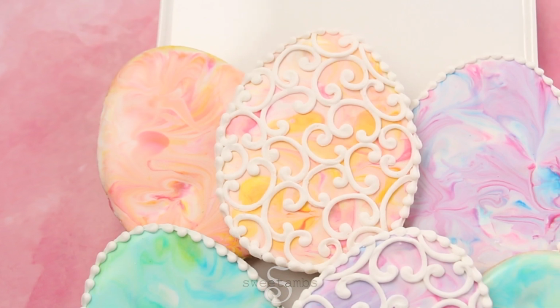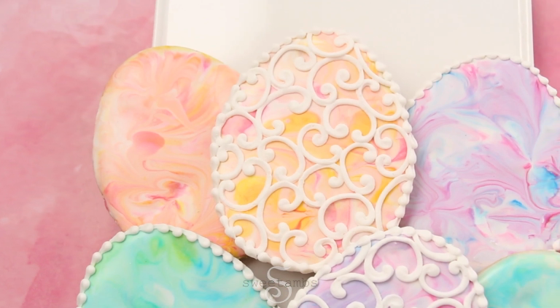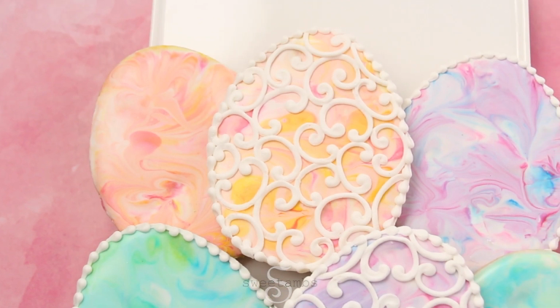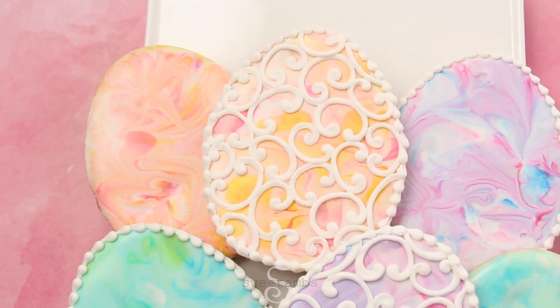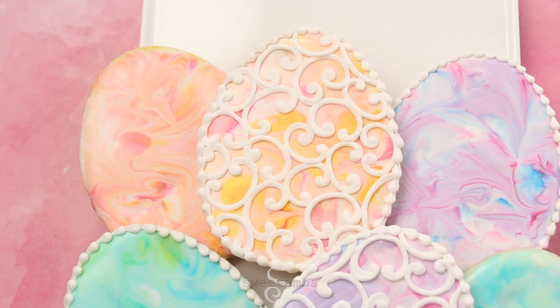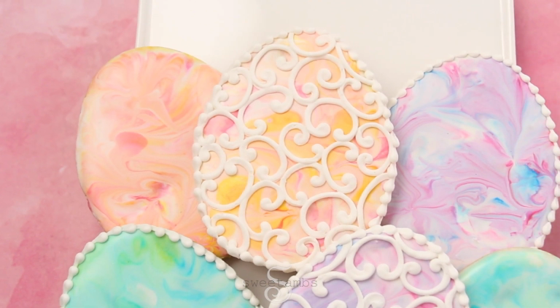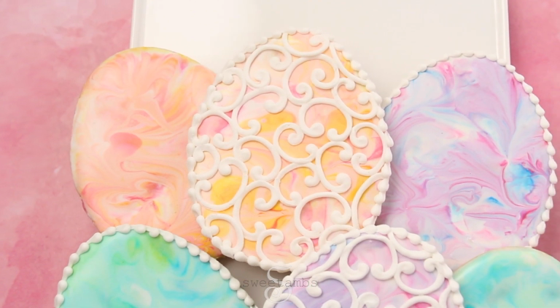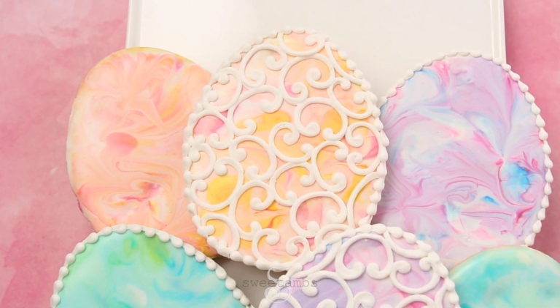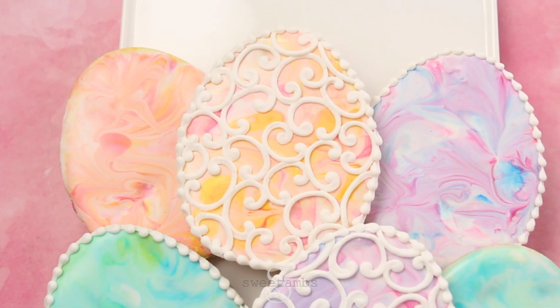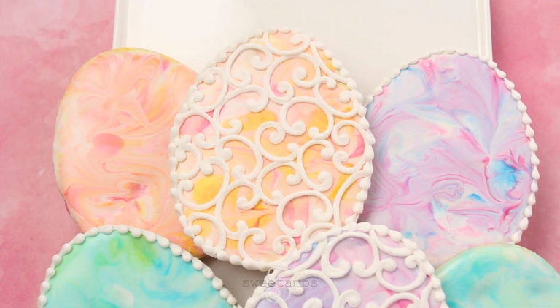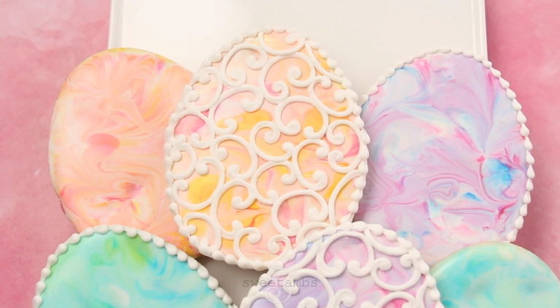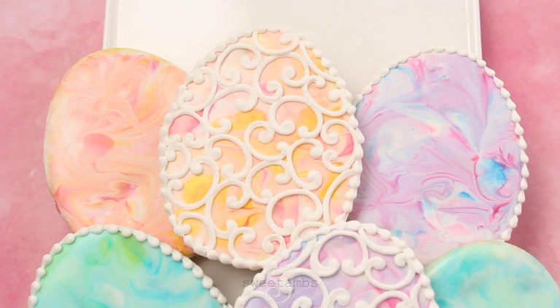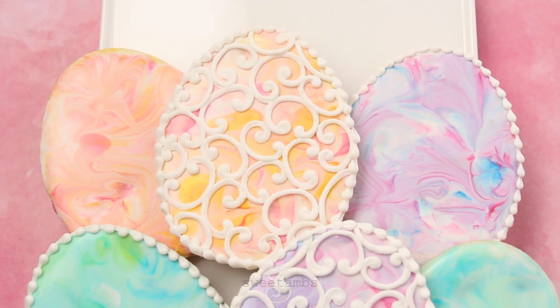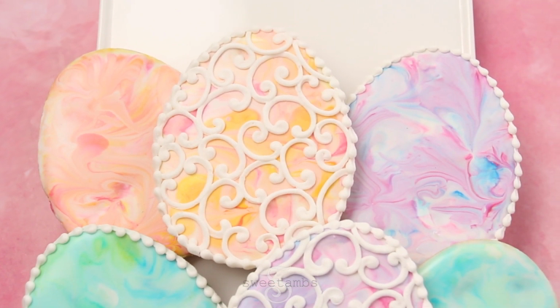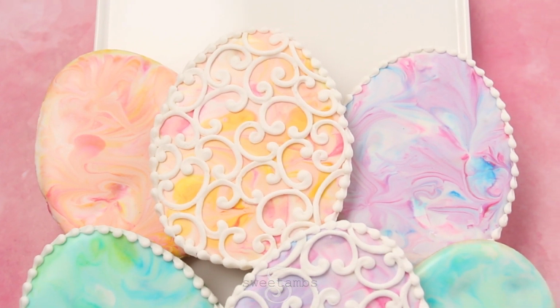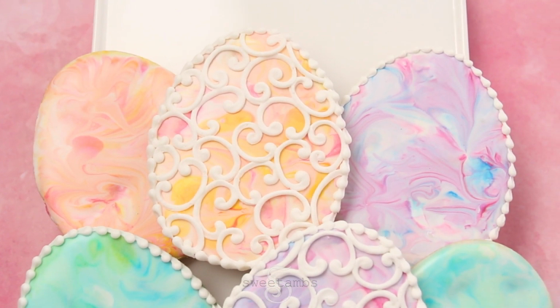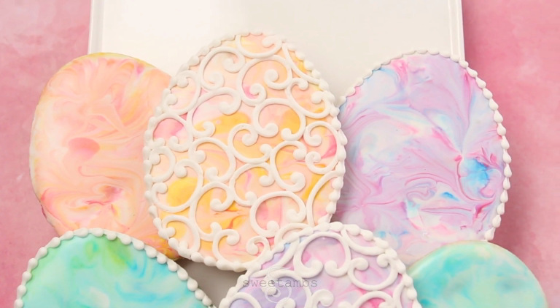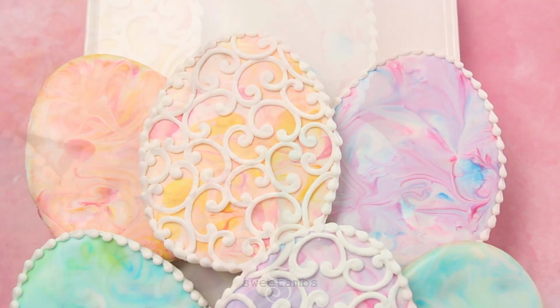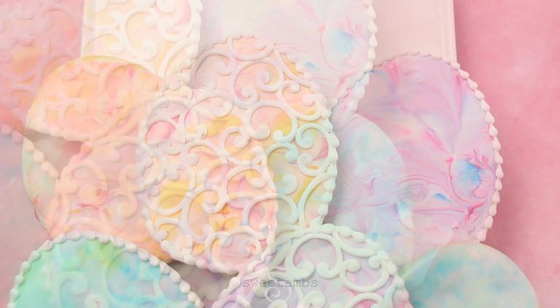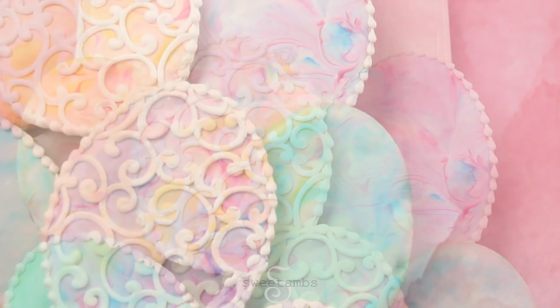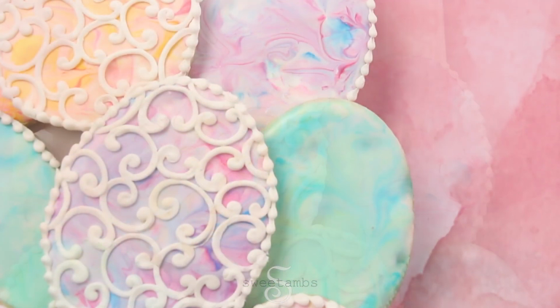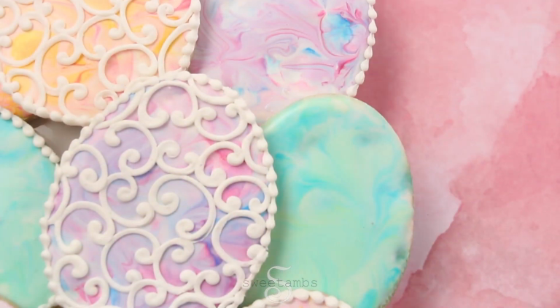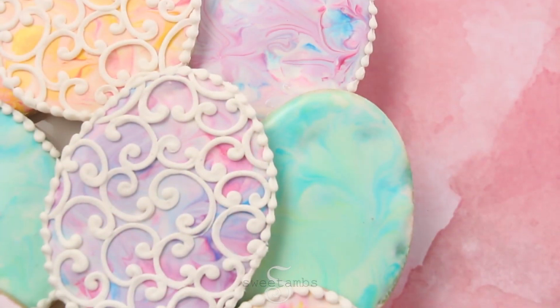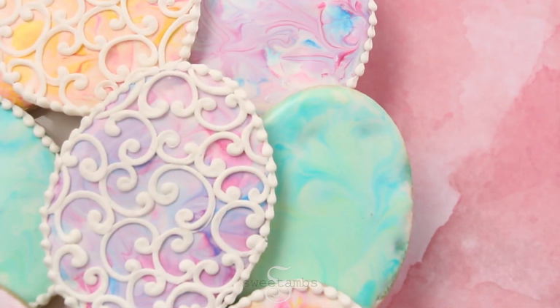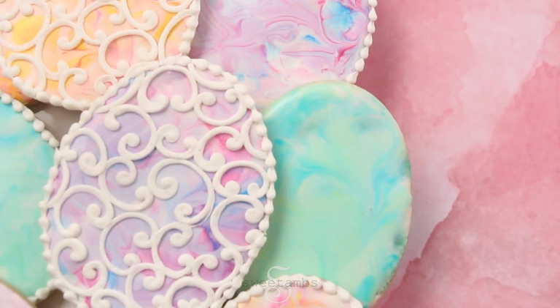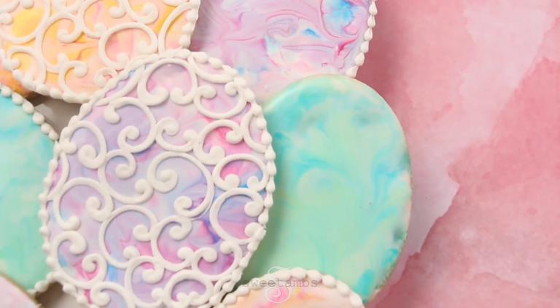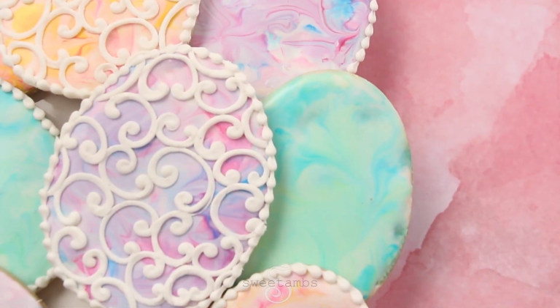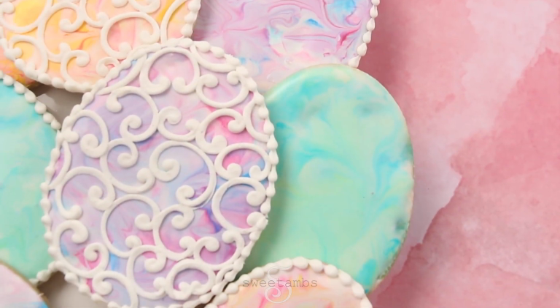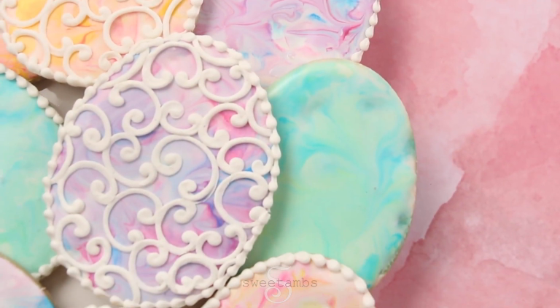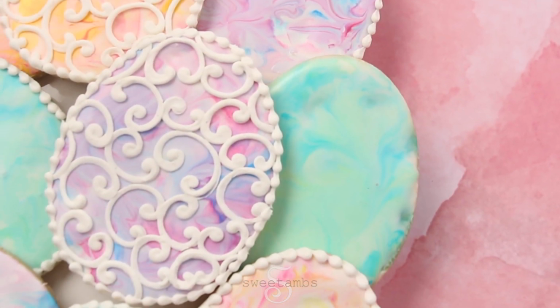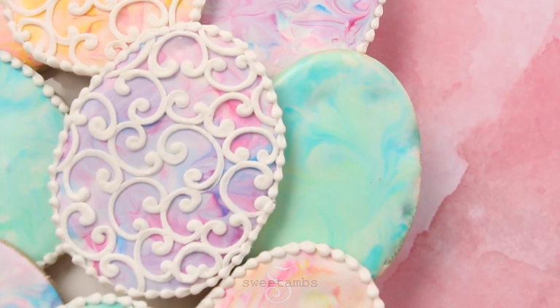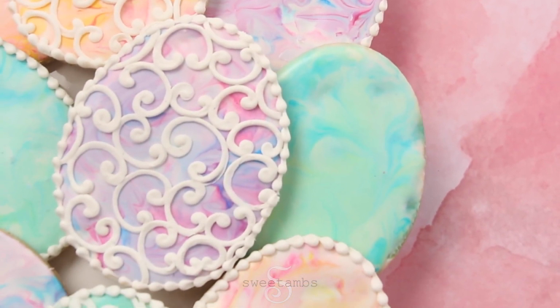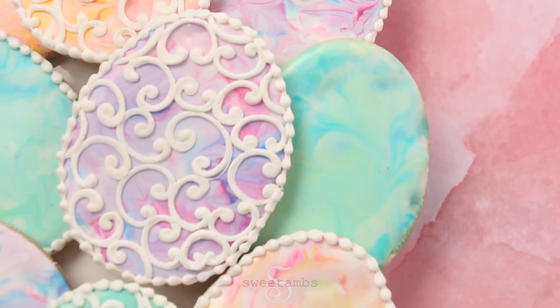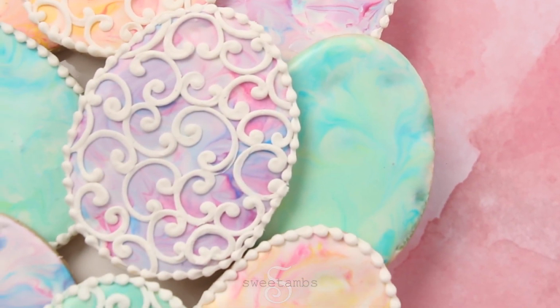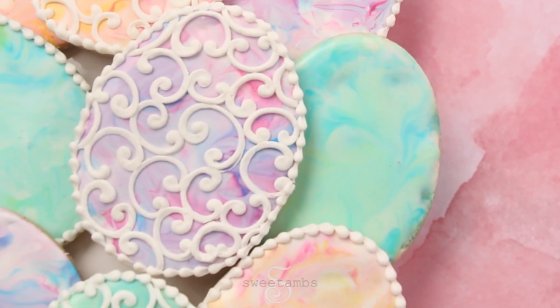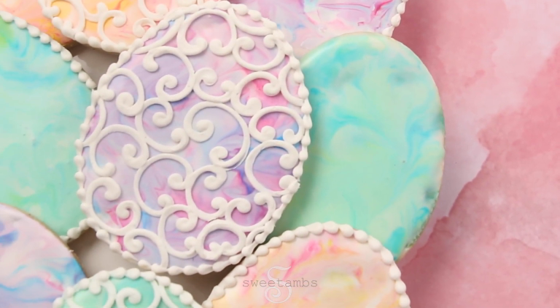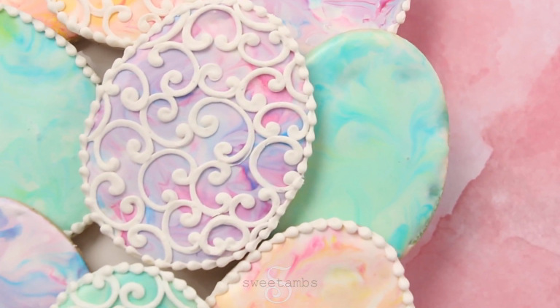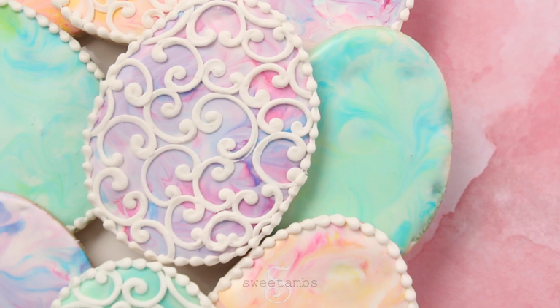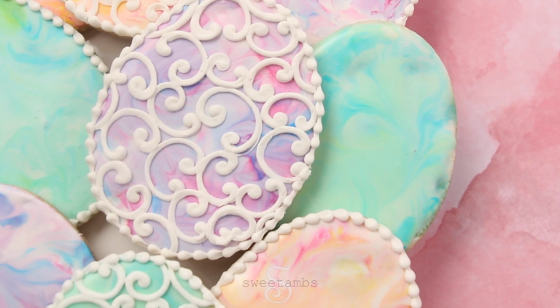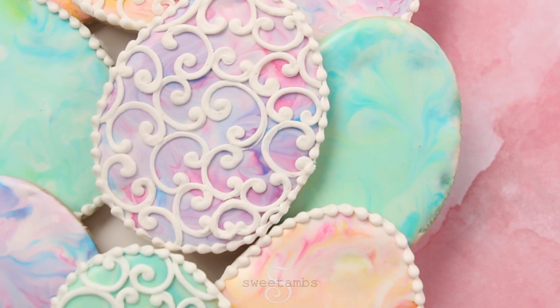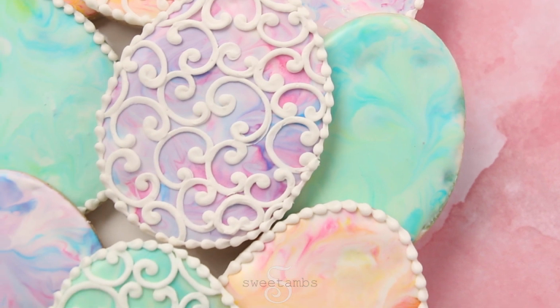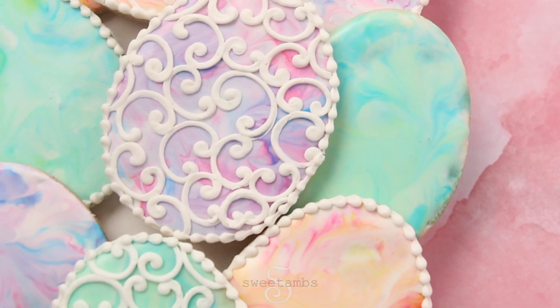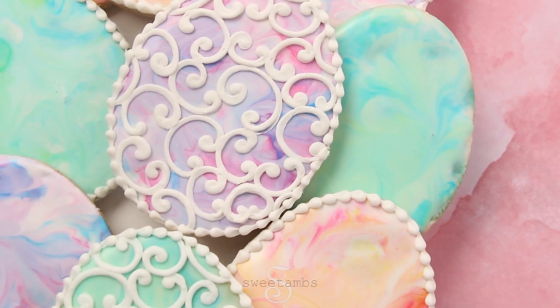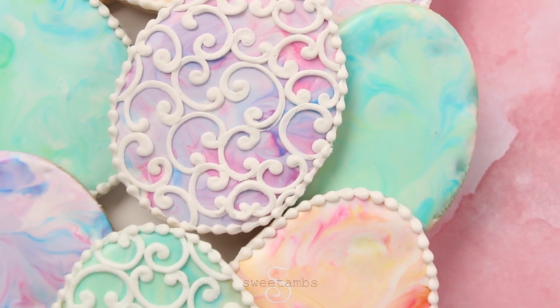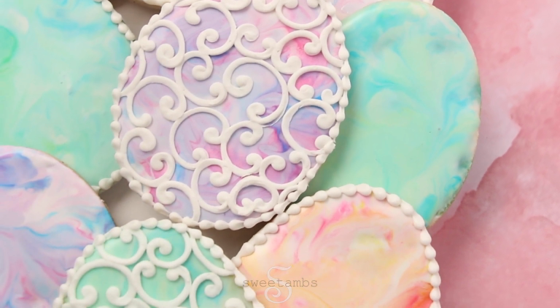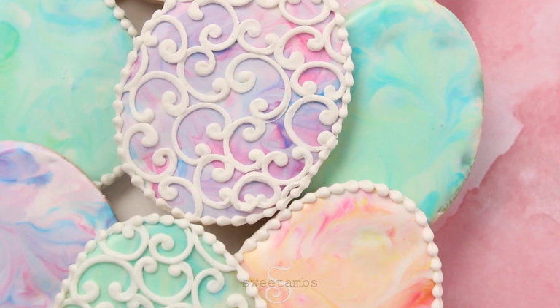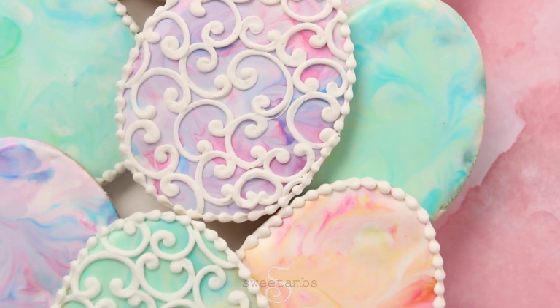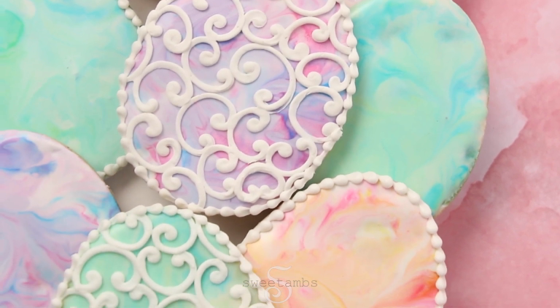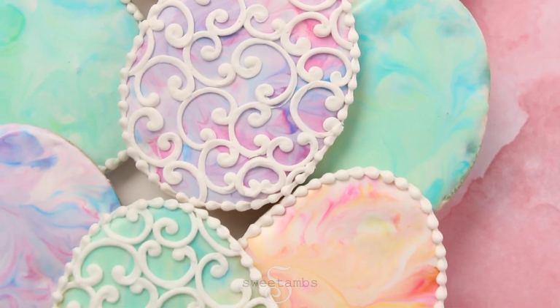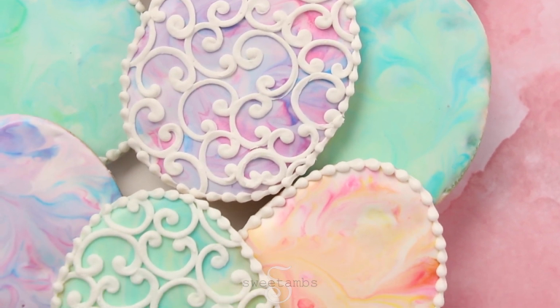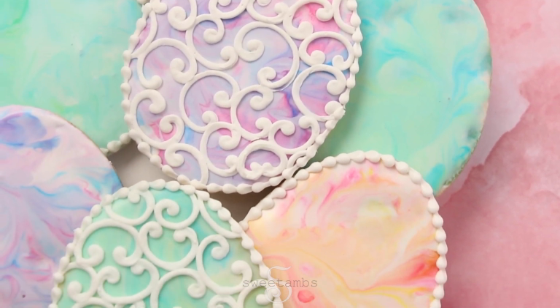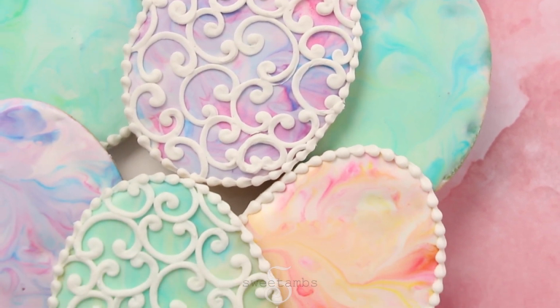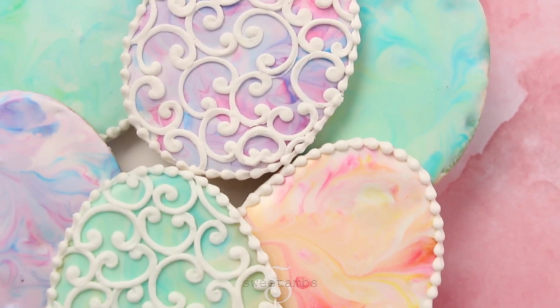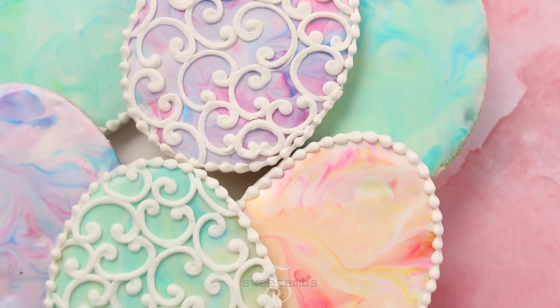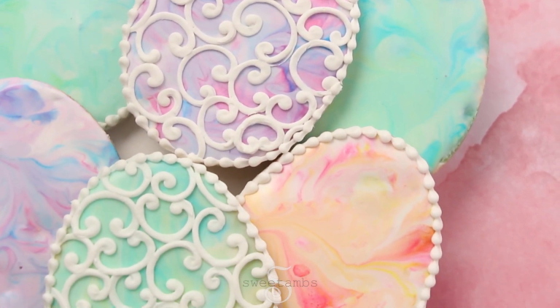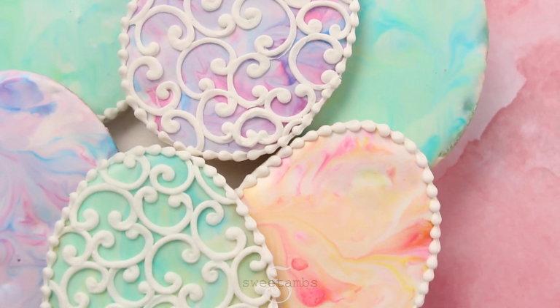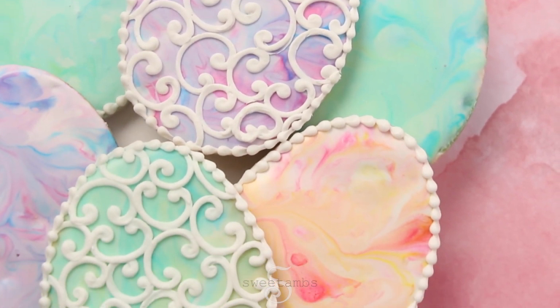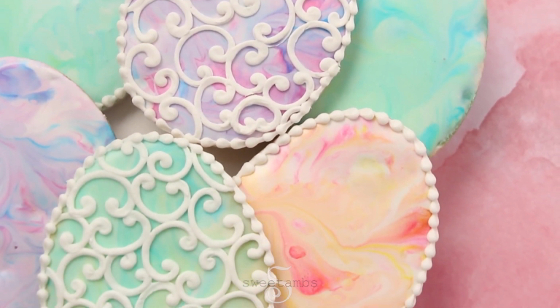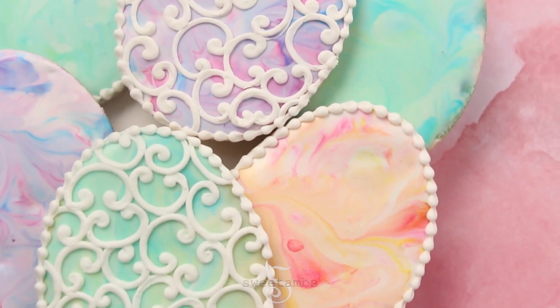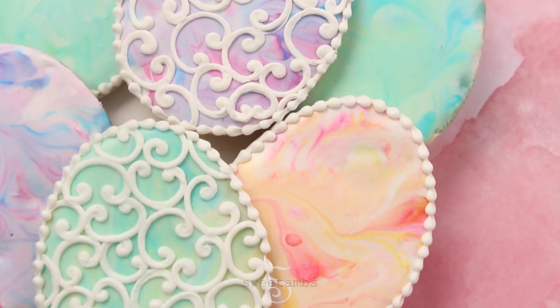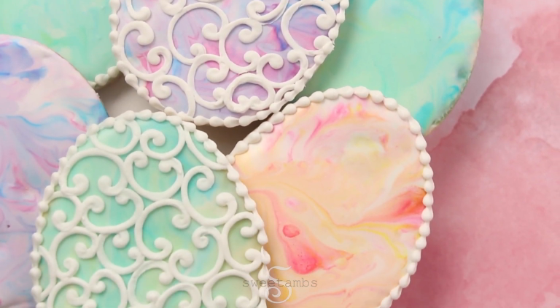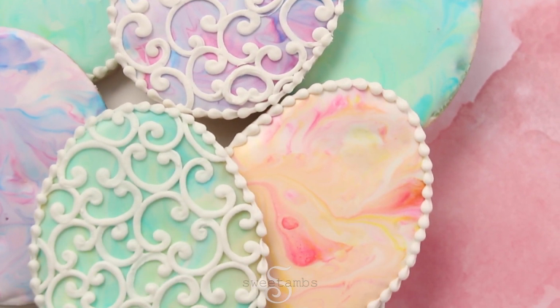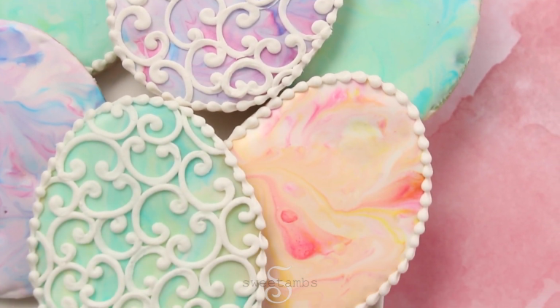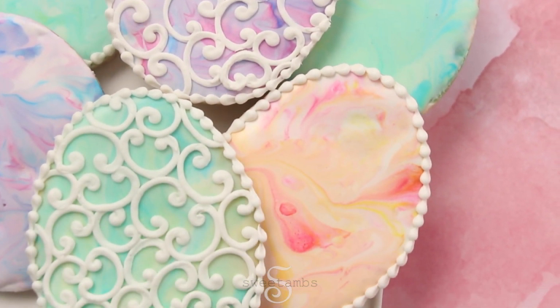Hi everybody, it's Amber from Sweet Amps Cookies. In this tutorial, I'll show you how I made these marbled Easter egg cookies using my cookie decorating kit.